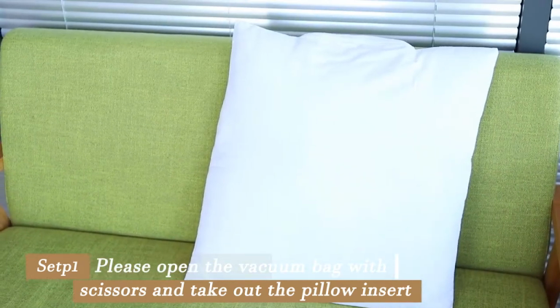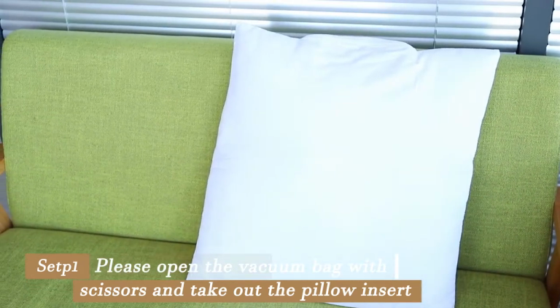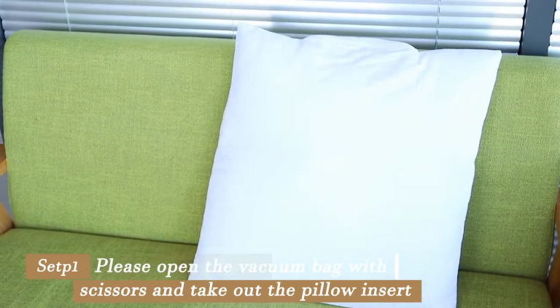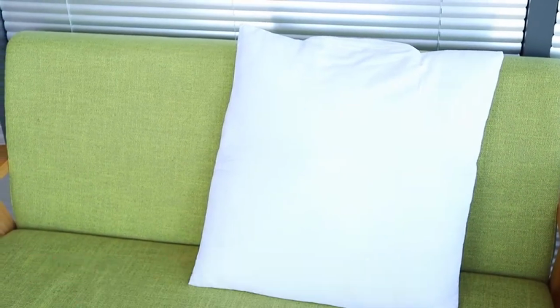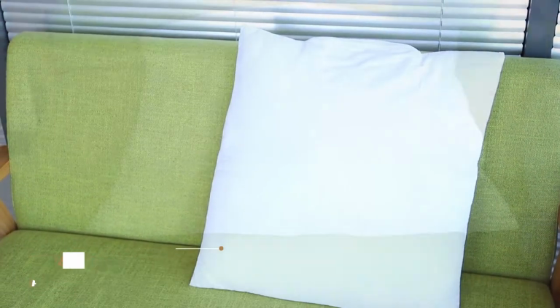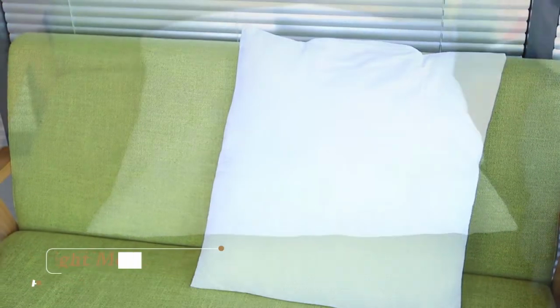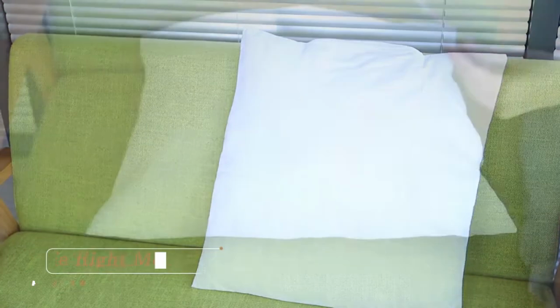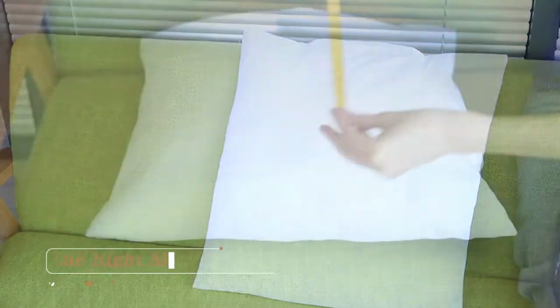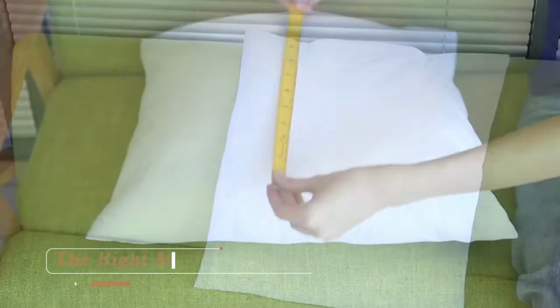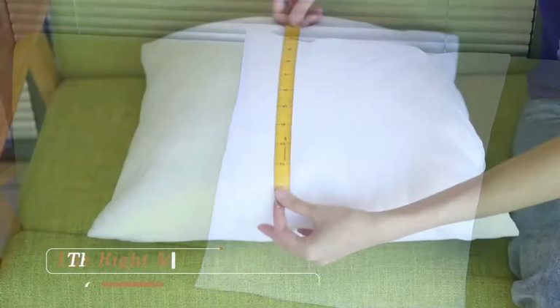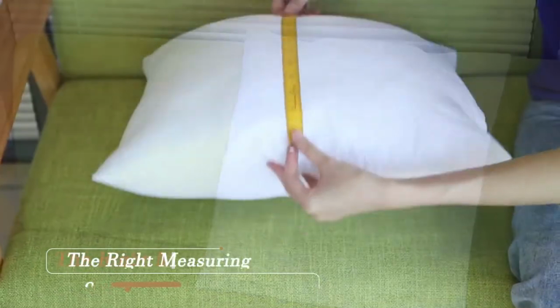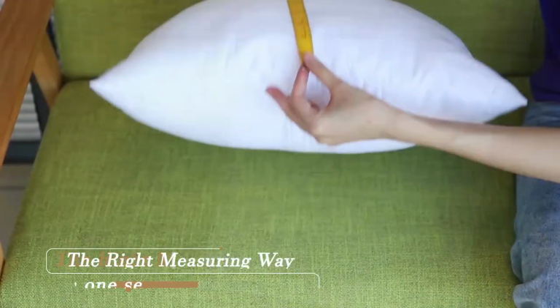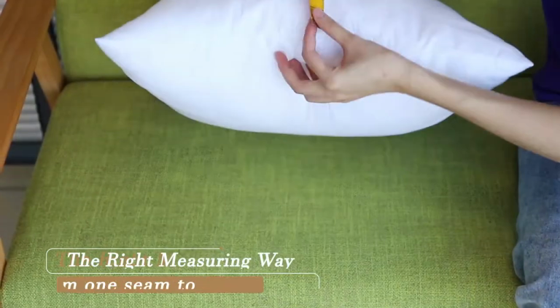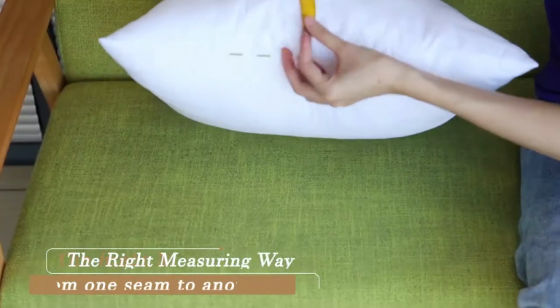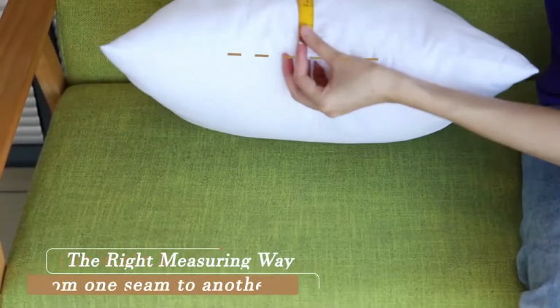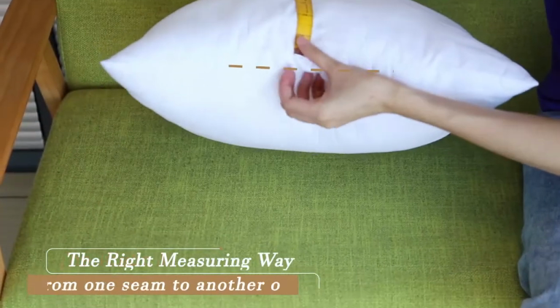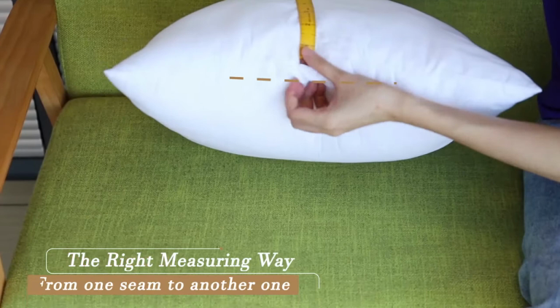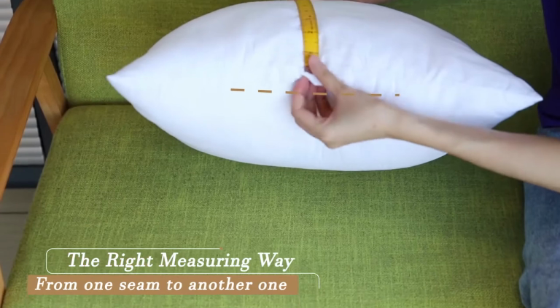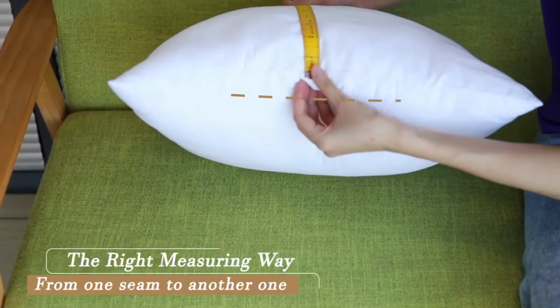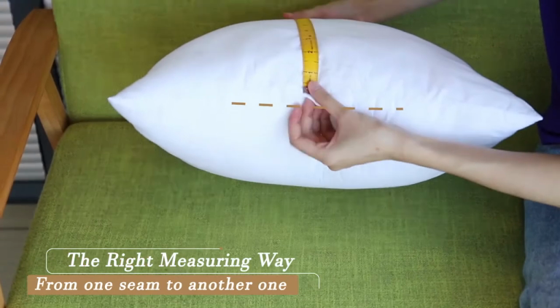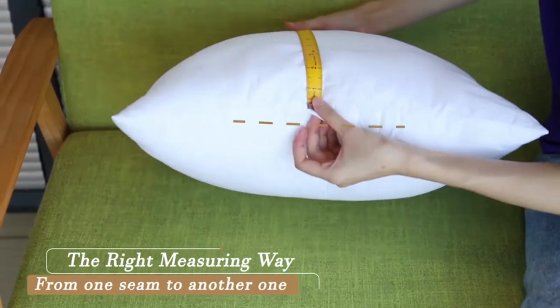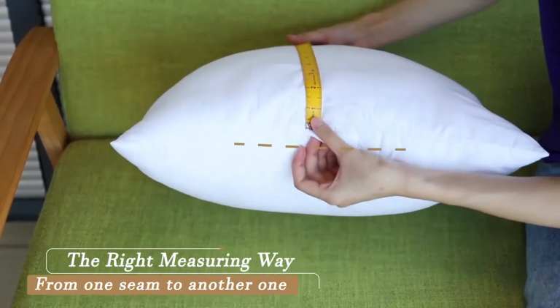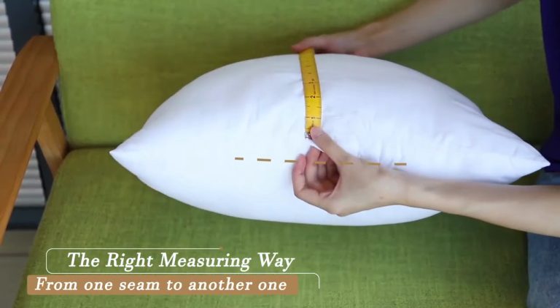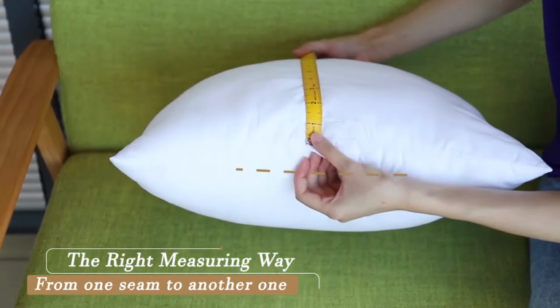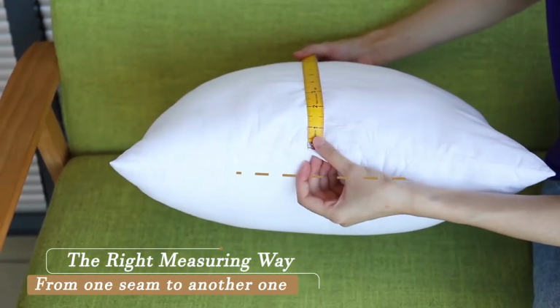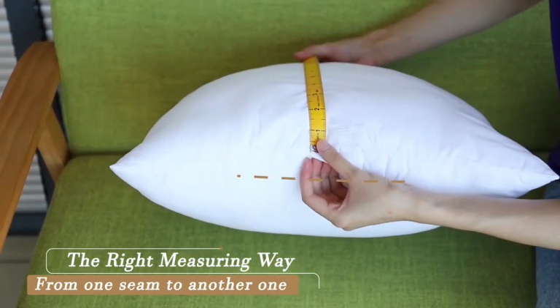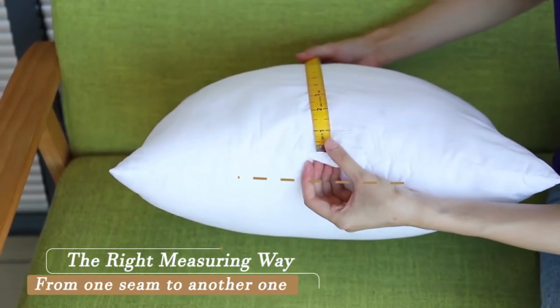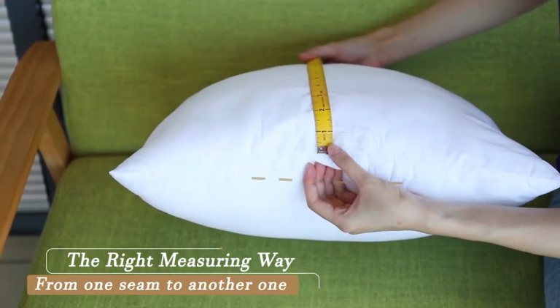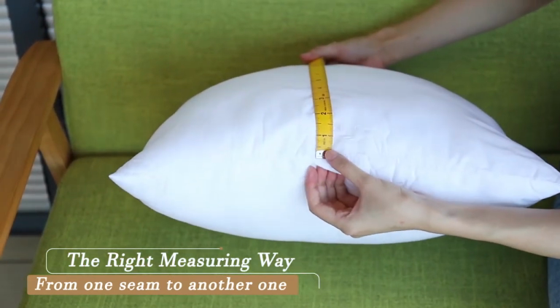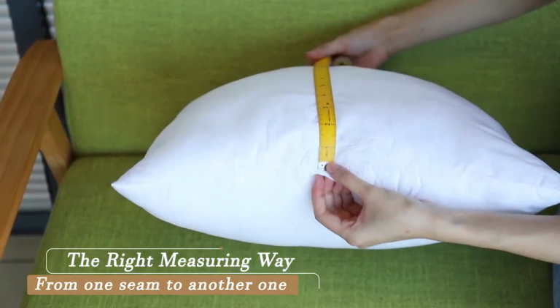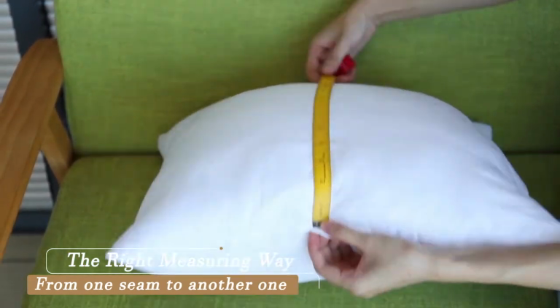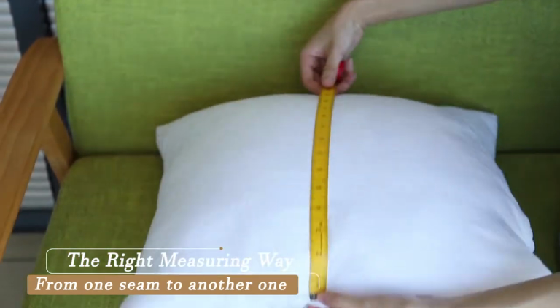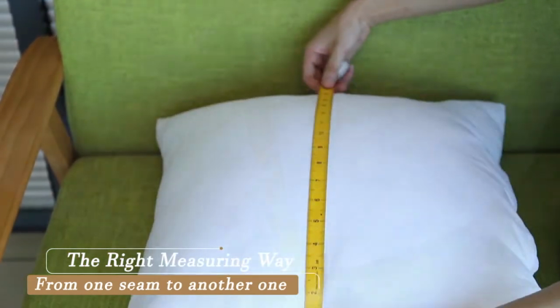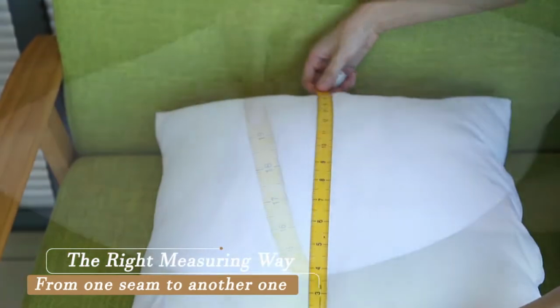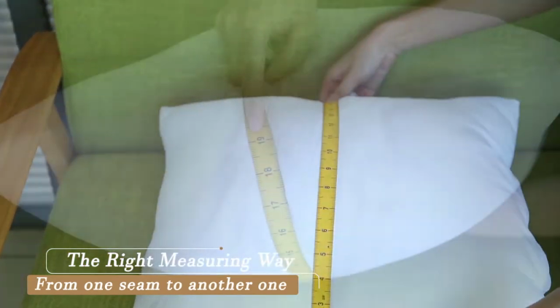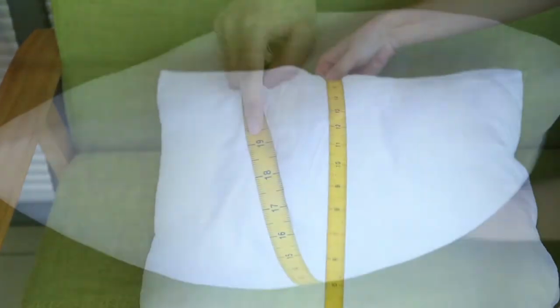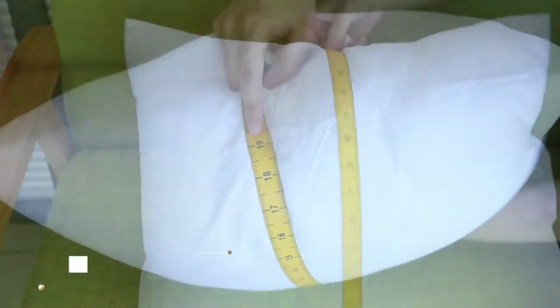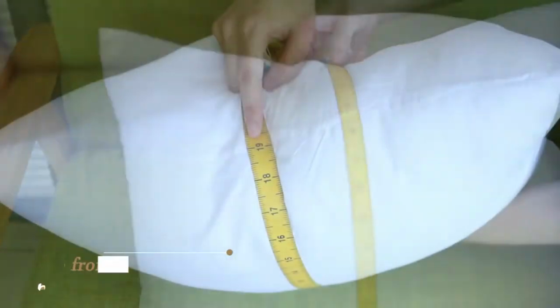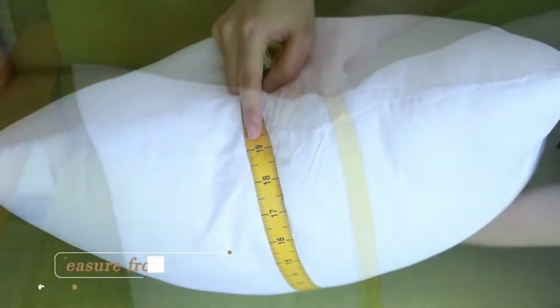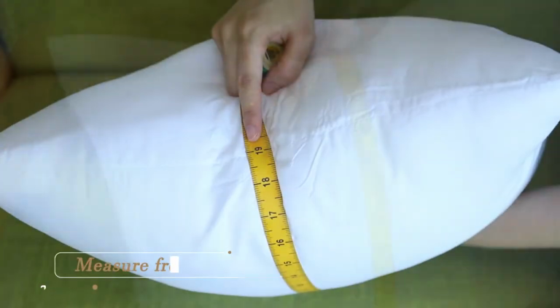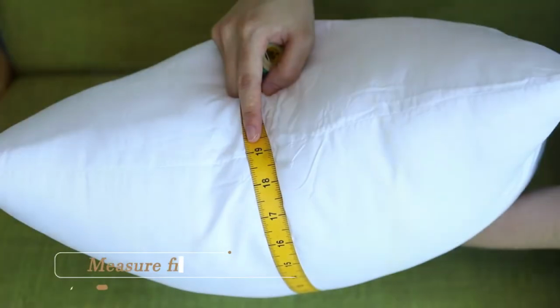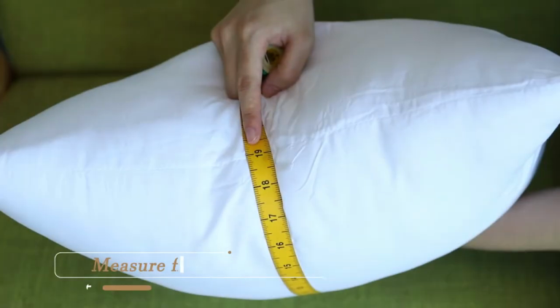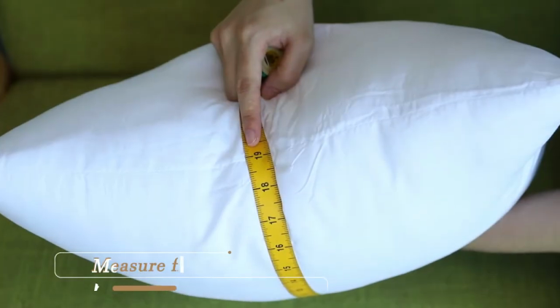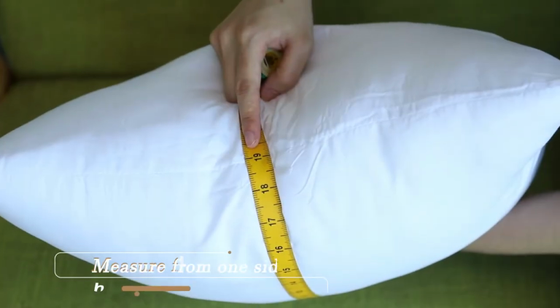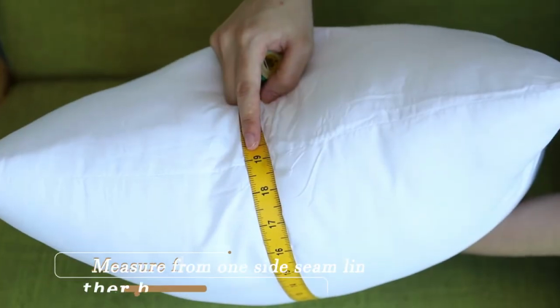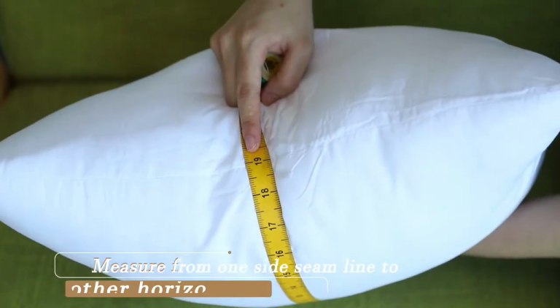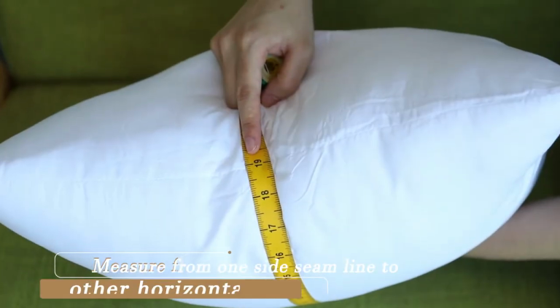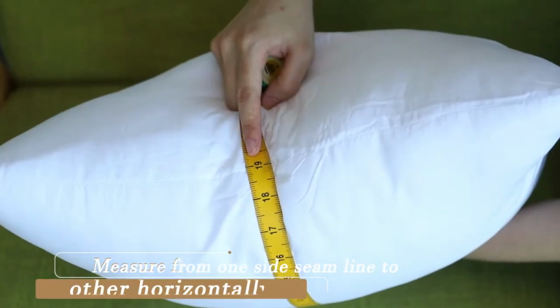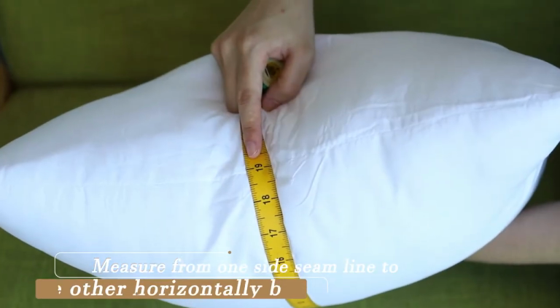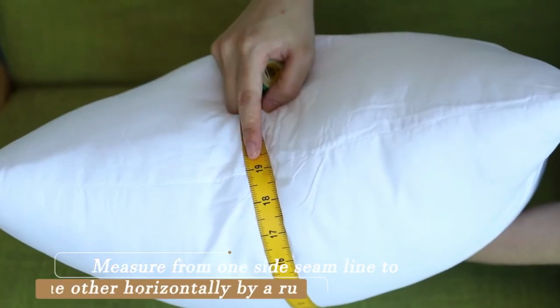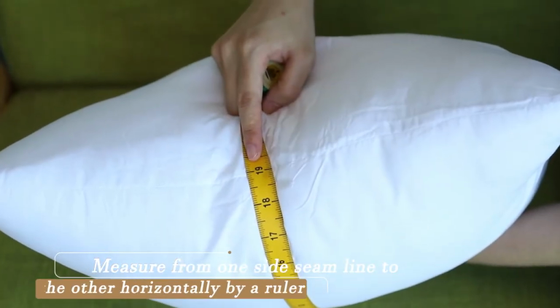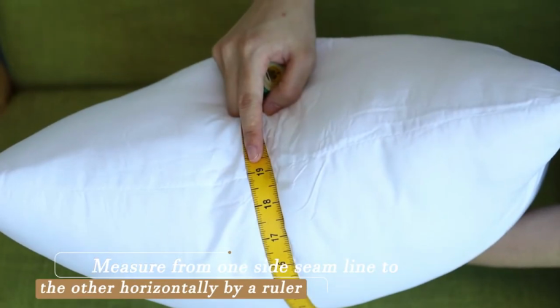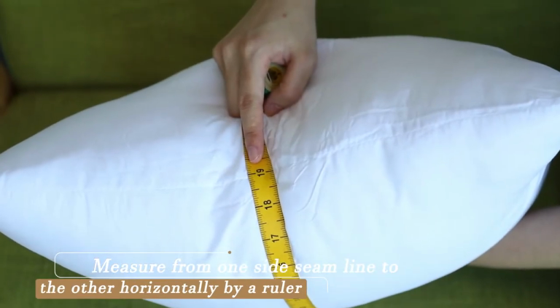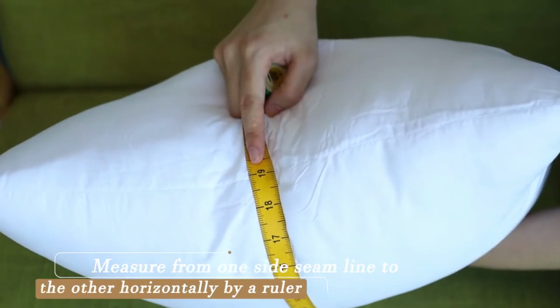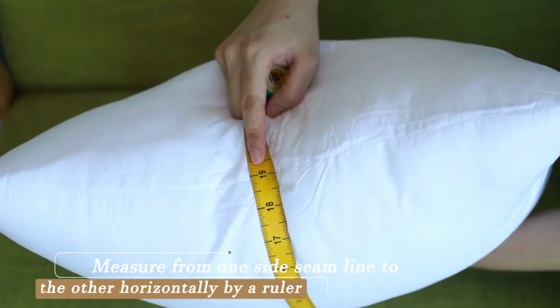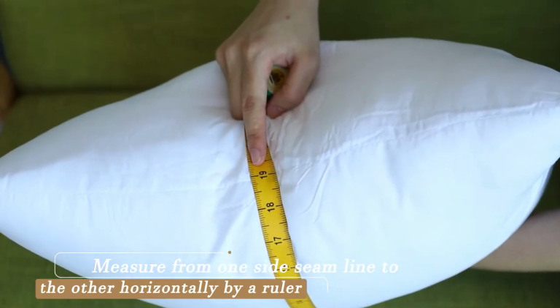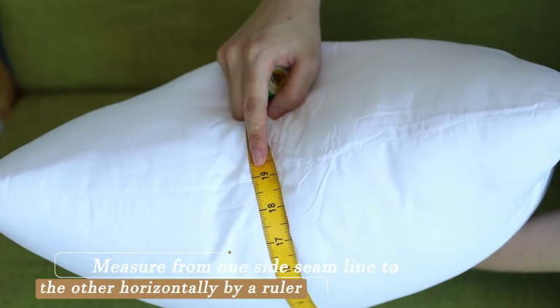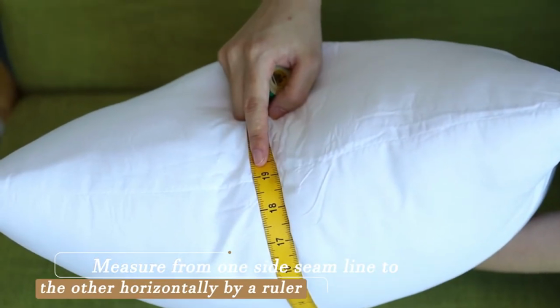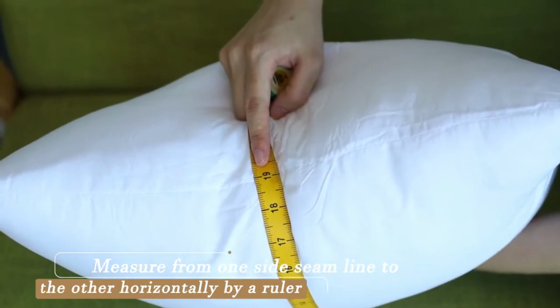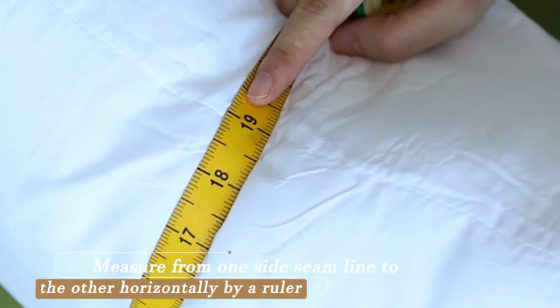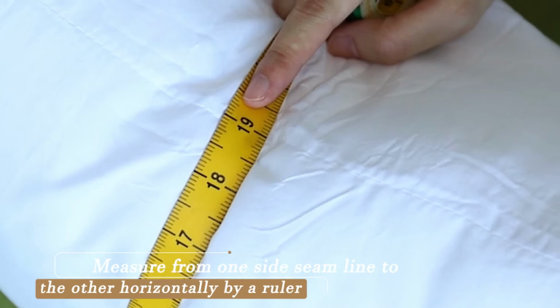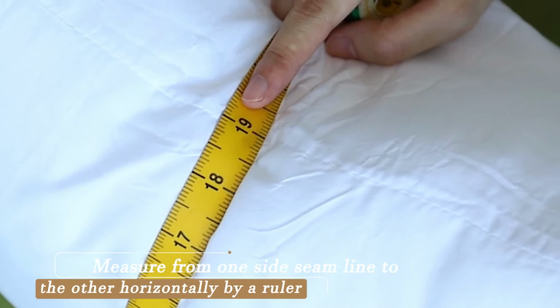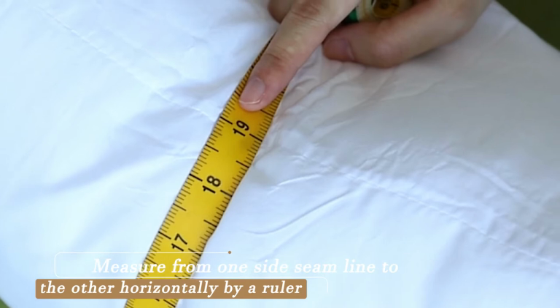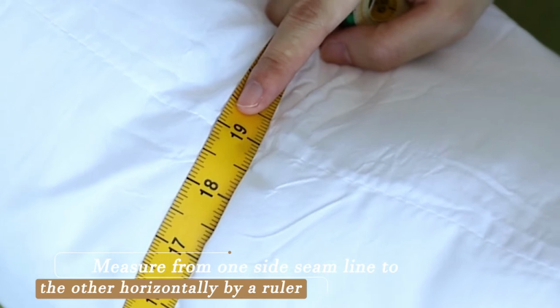The right measuring way is from one seam to another. Measure from one side seam line to the other horizontally by a ruler.